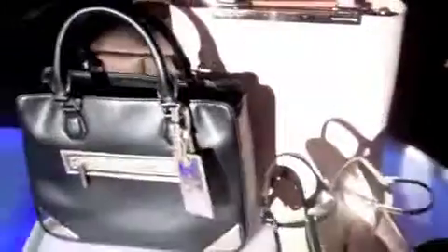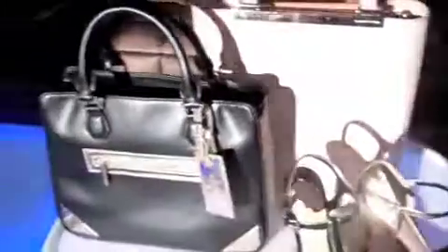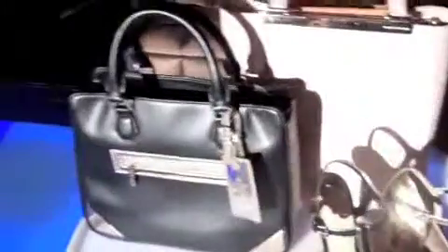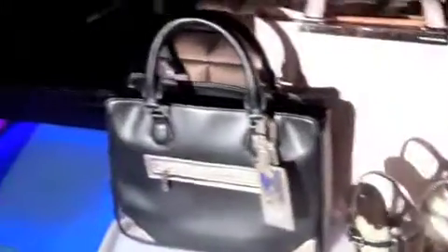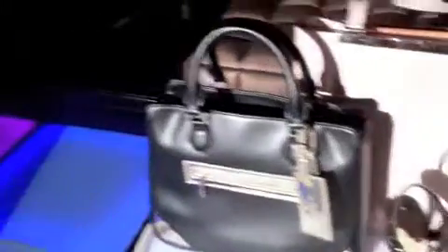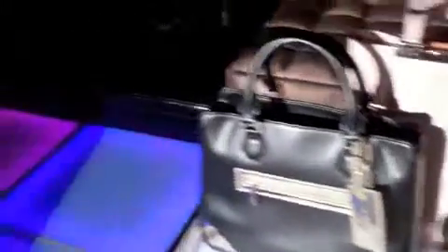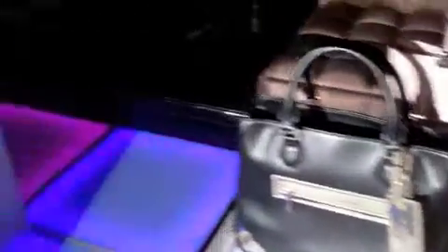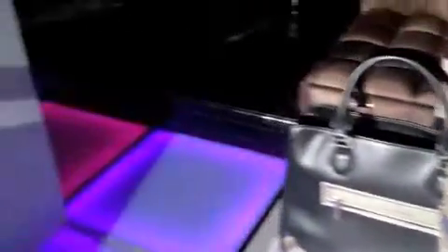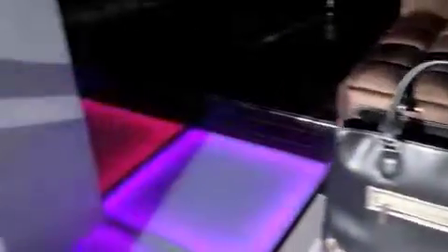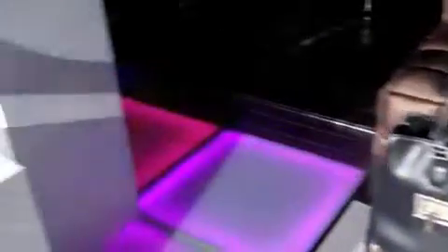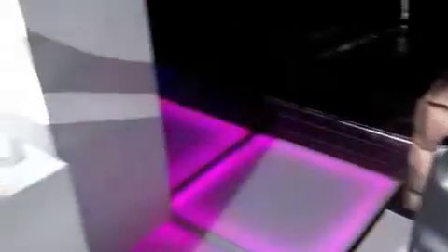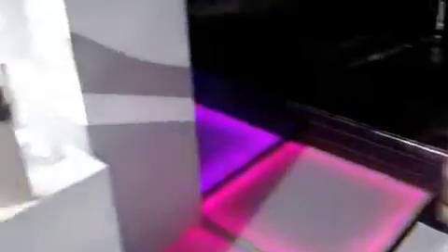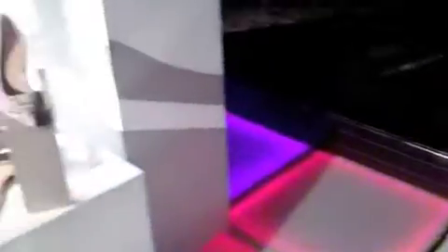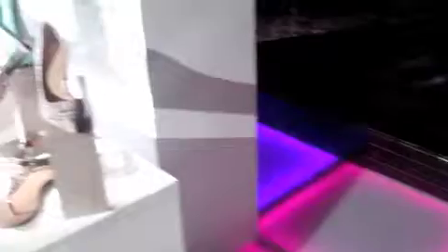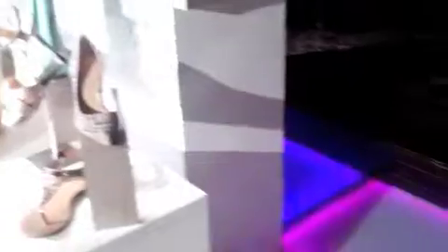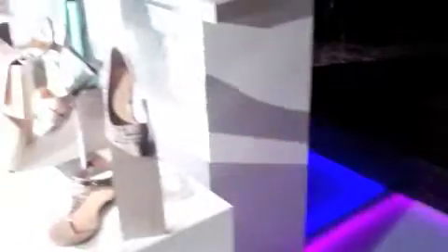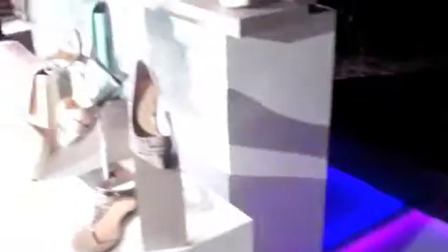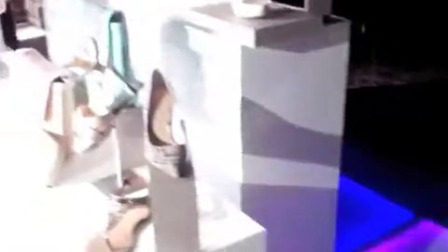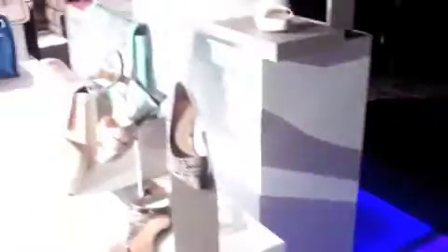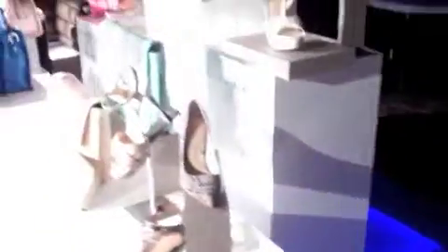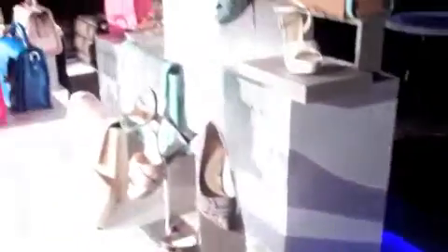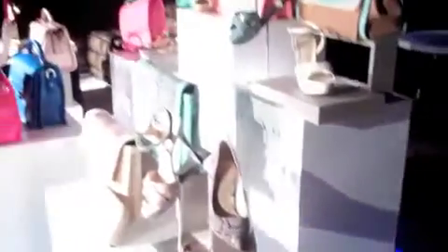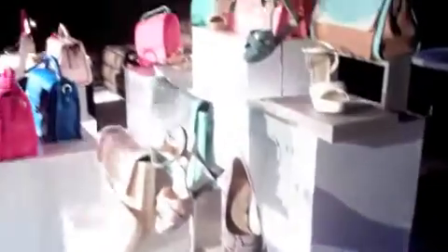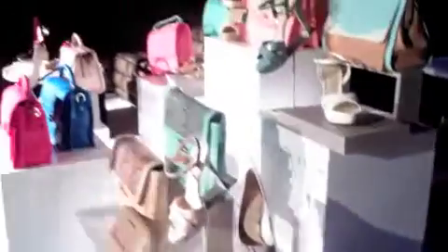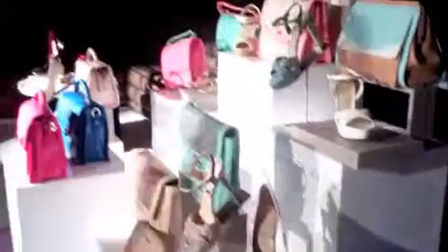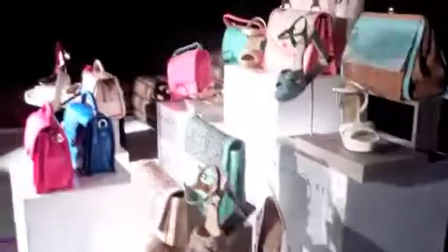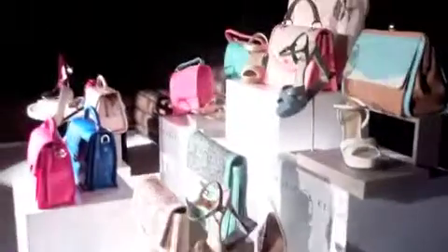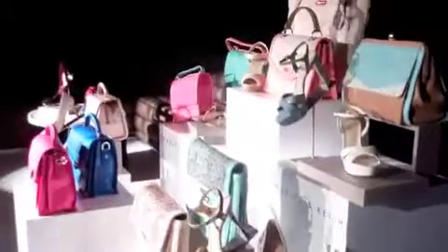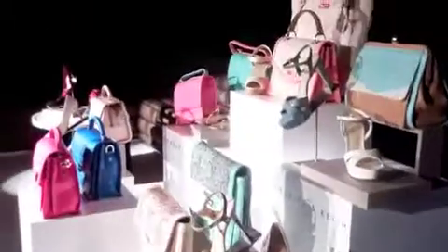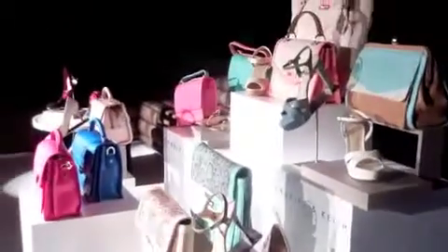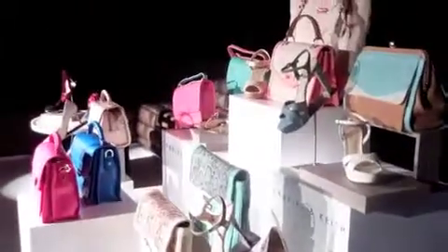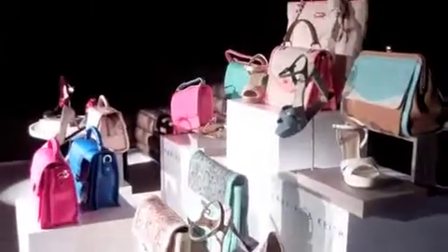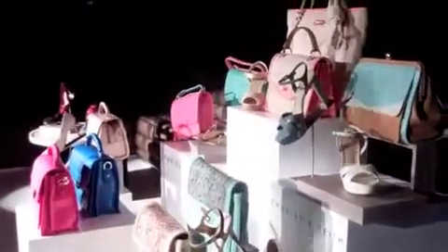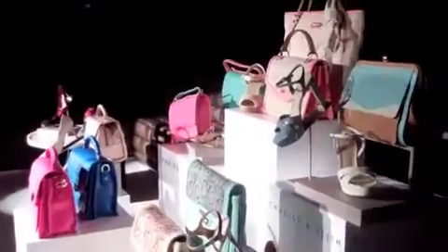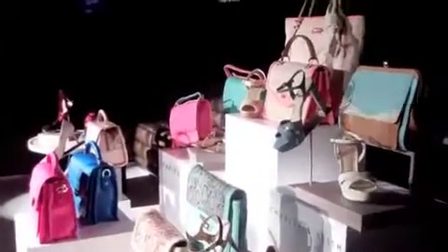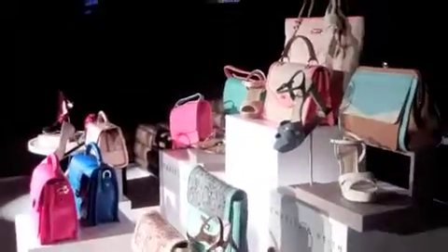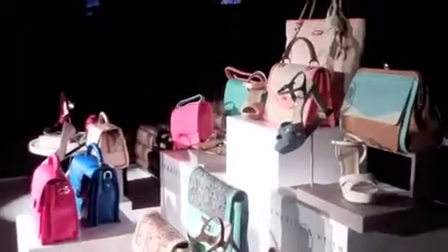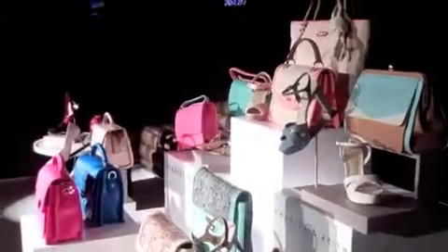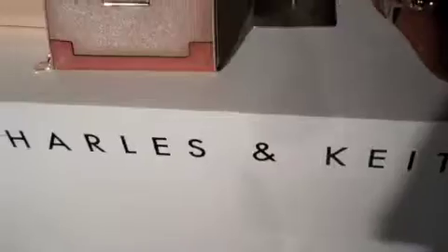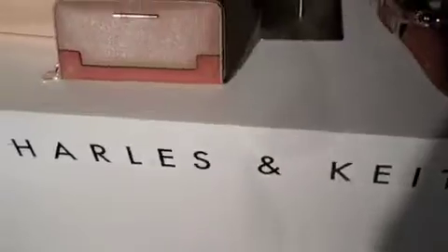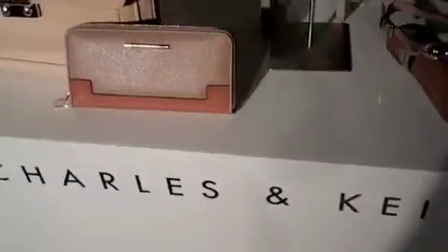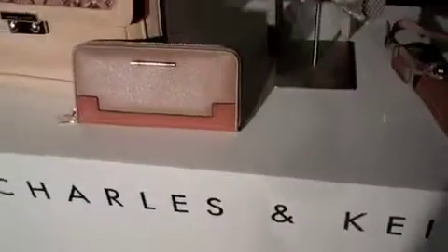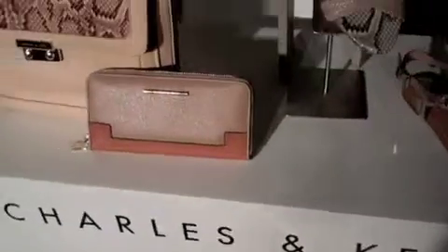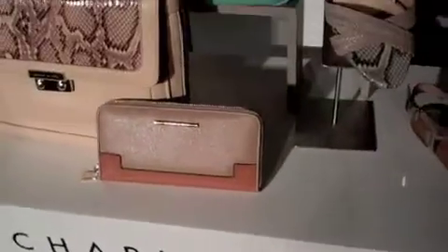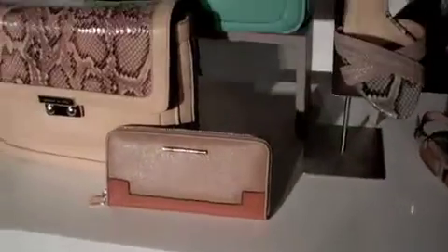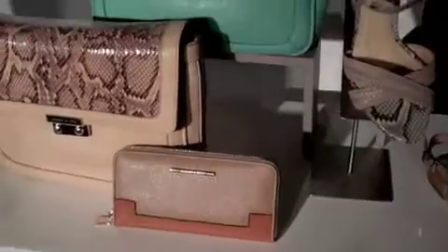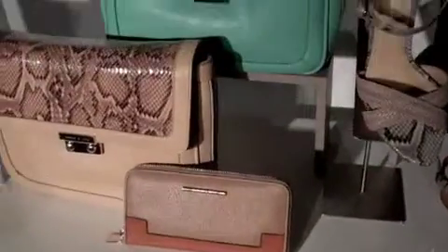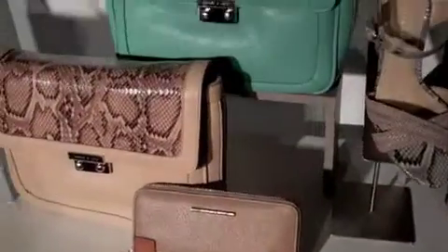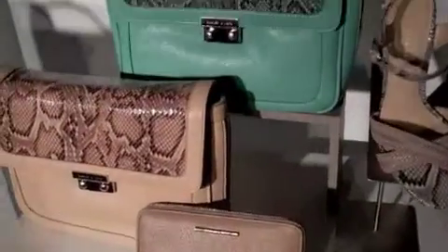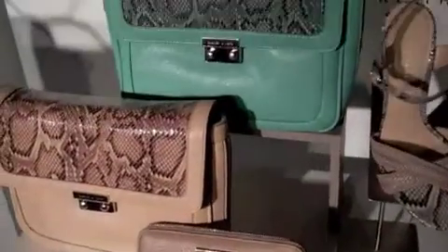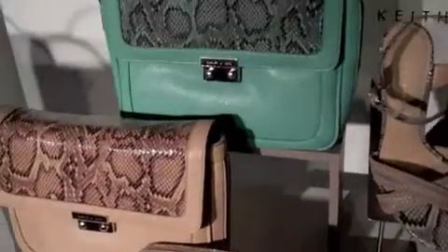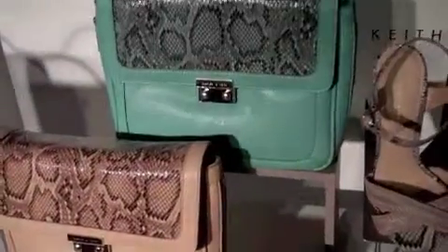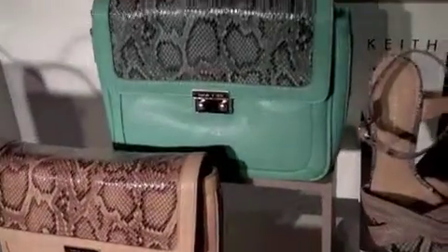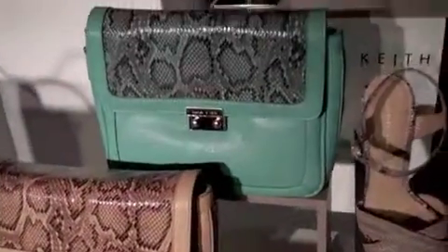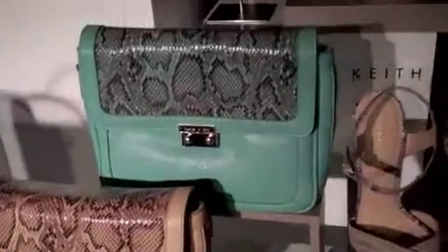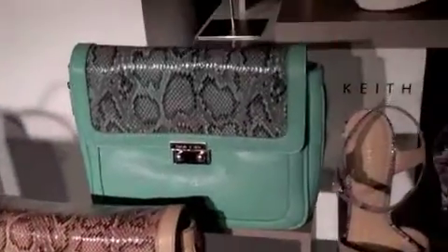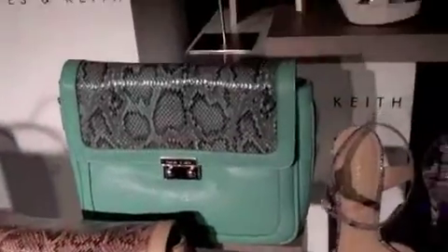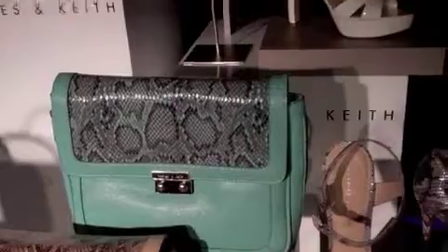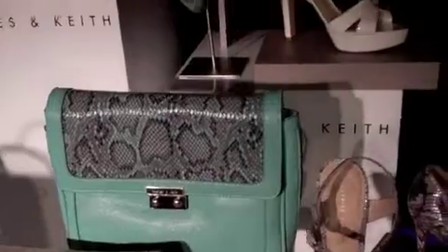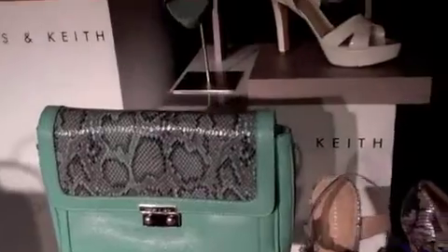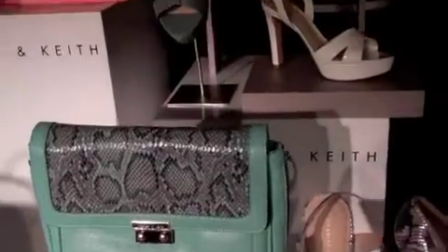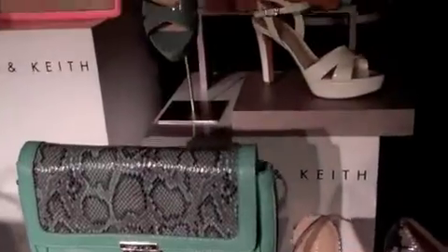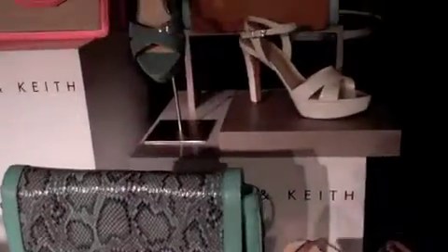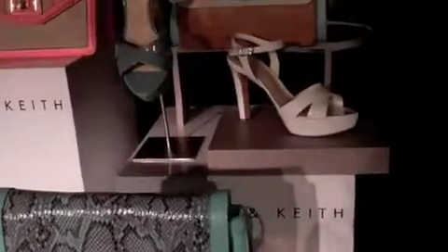Beautiful subtle colours, fresh designs, clean shapes and sporty inspiration is what the collection is made of.